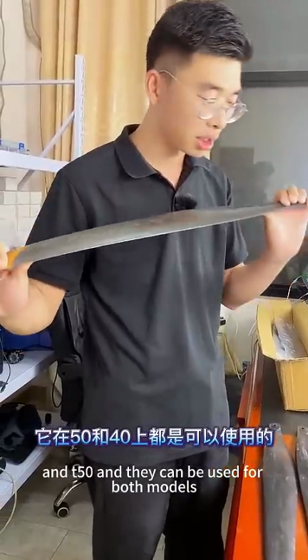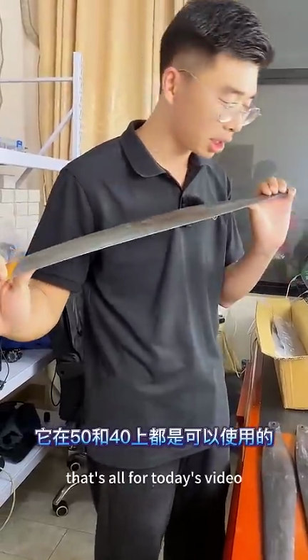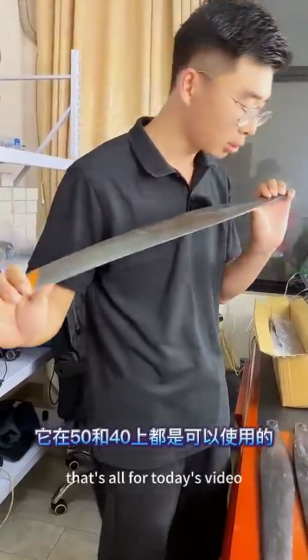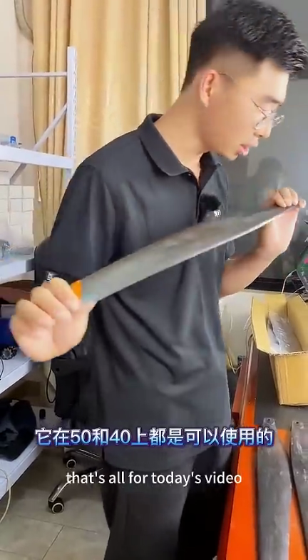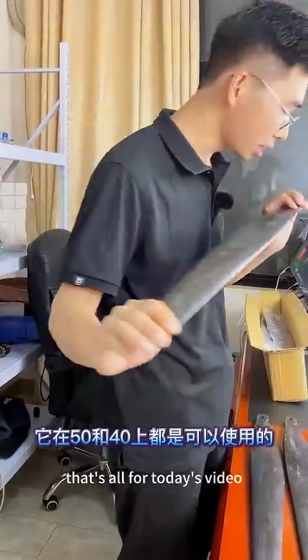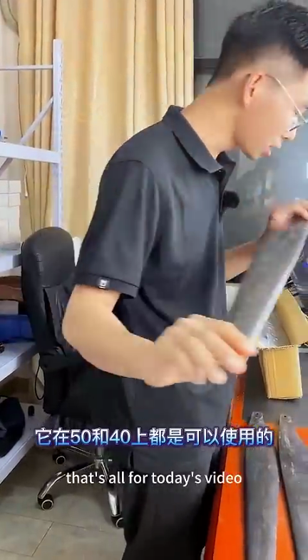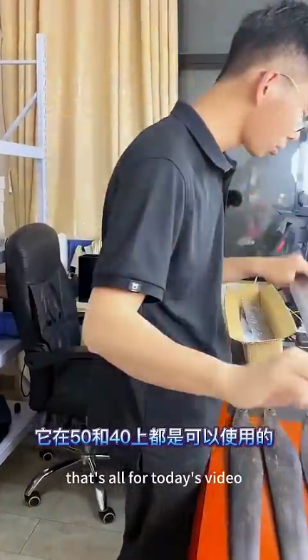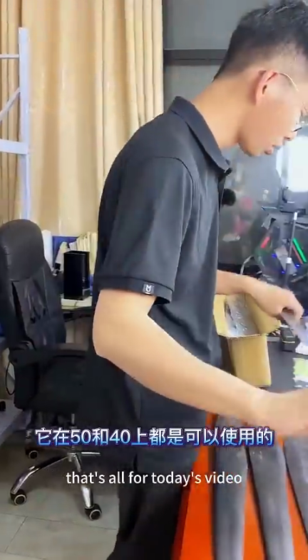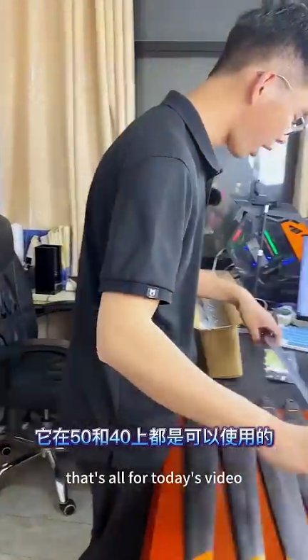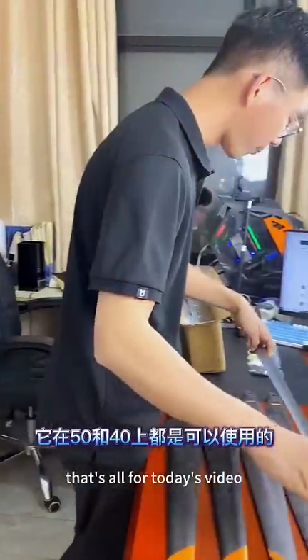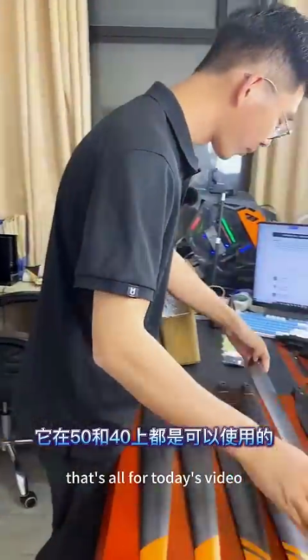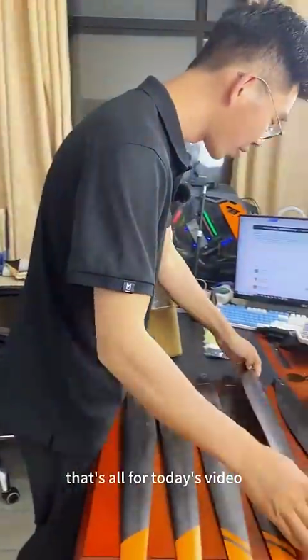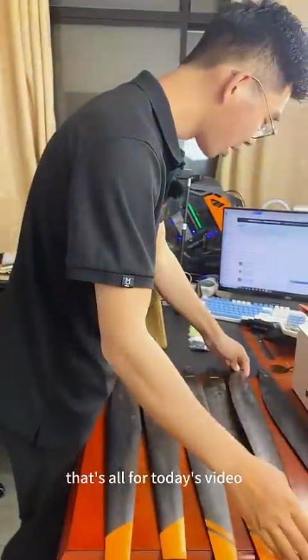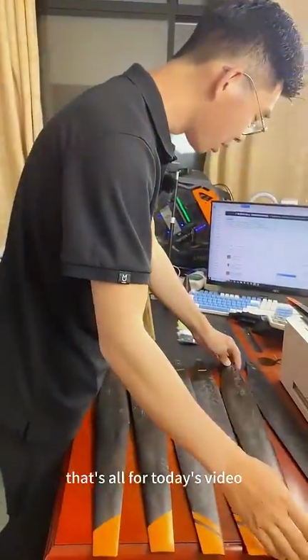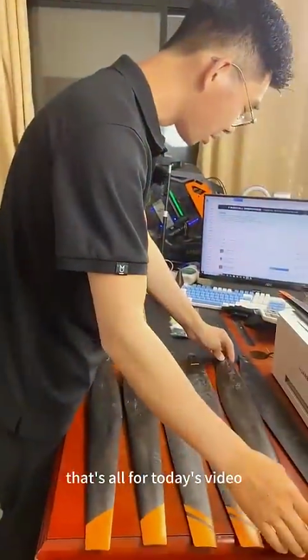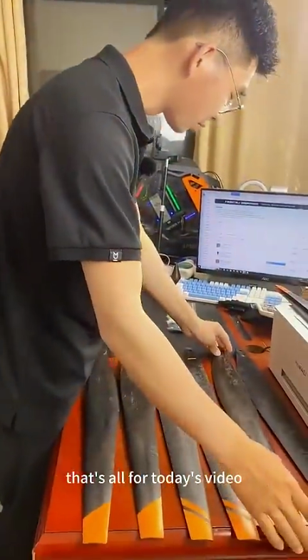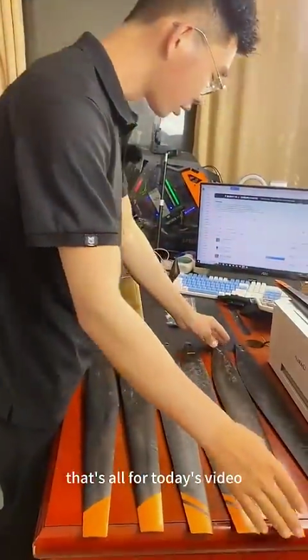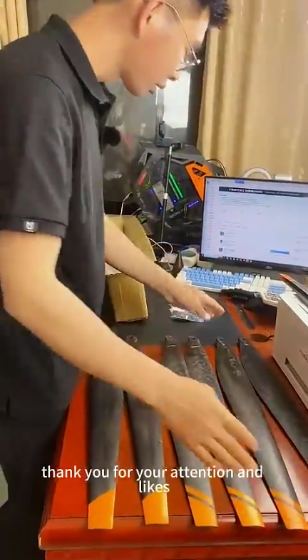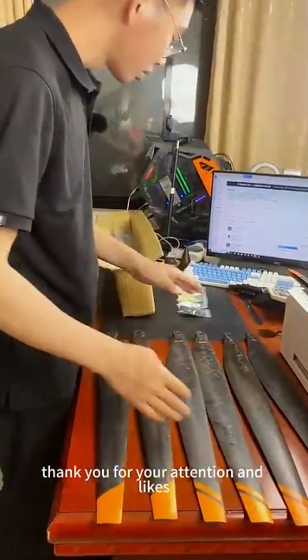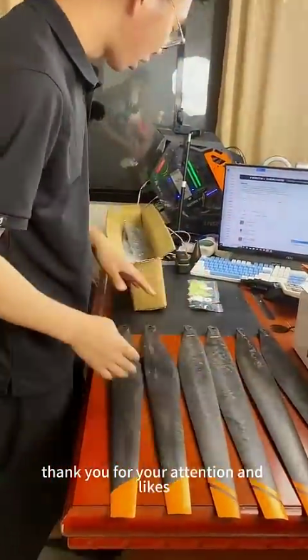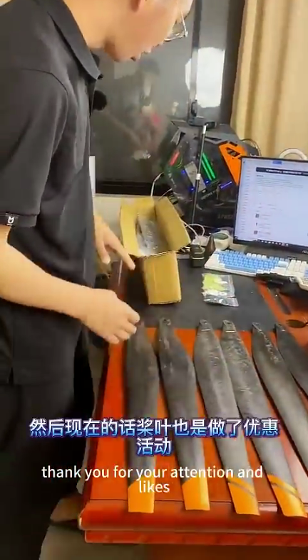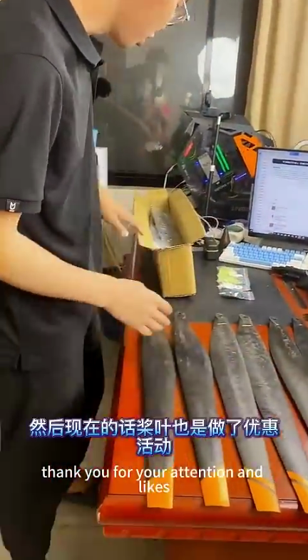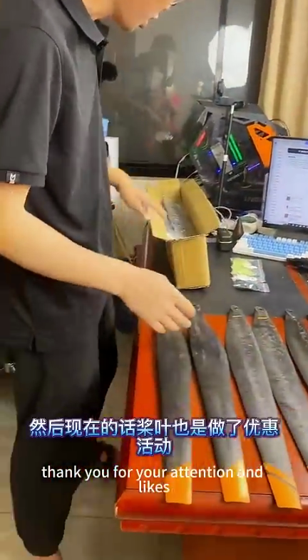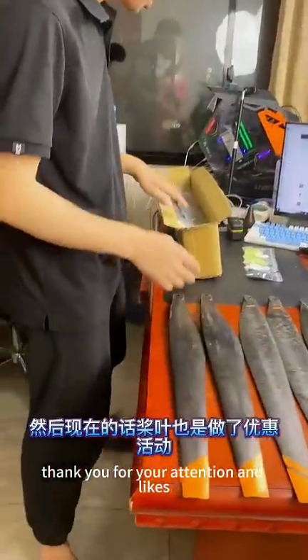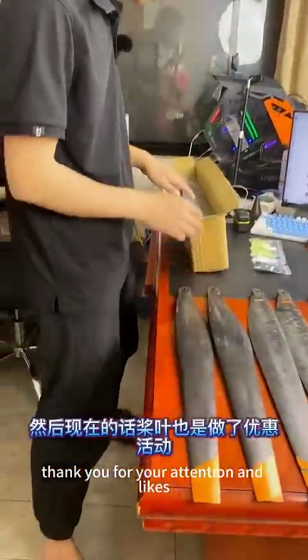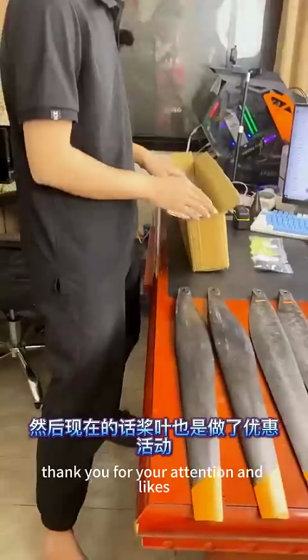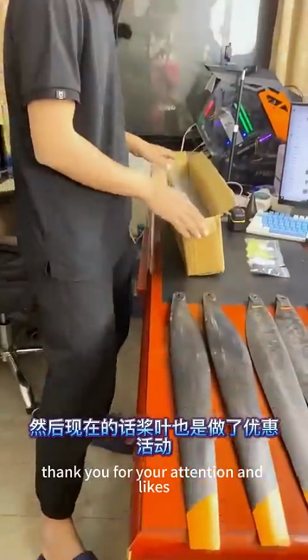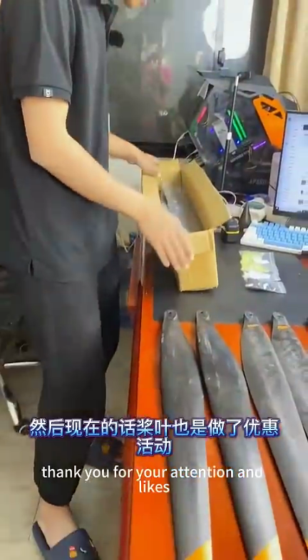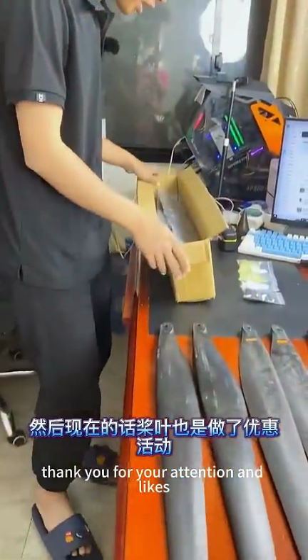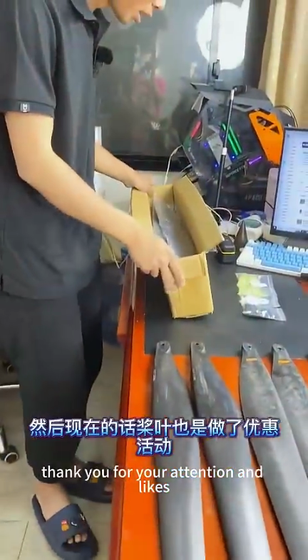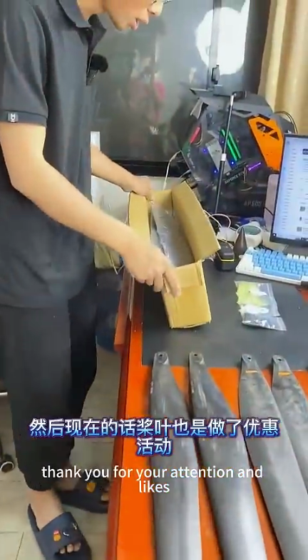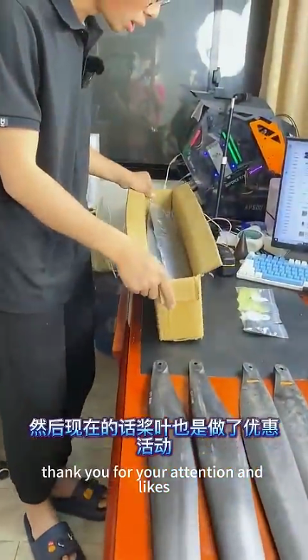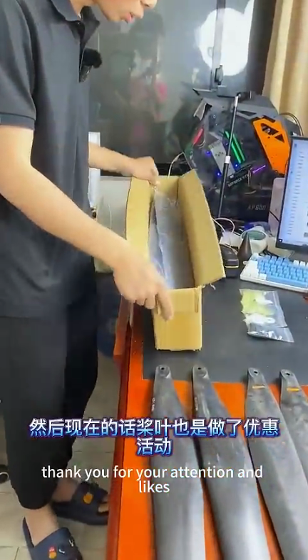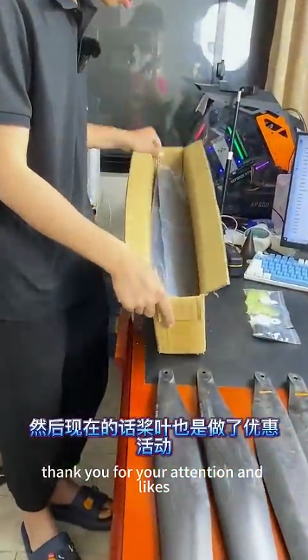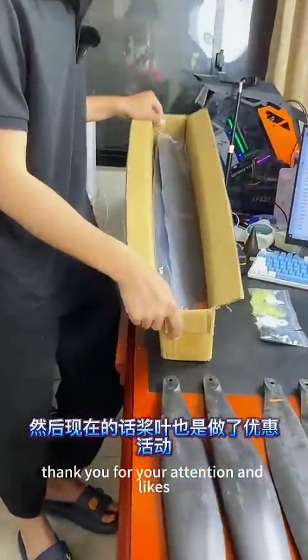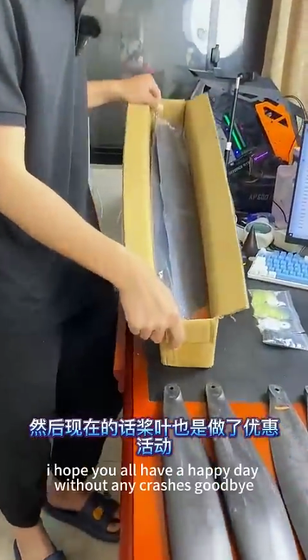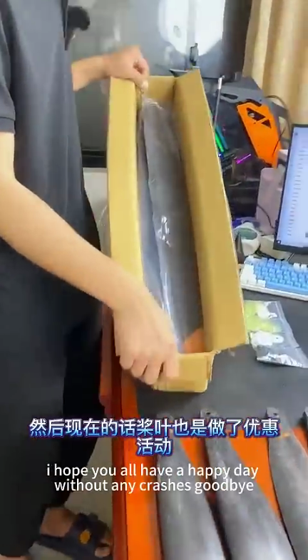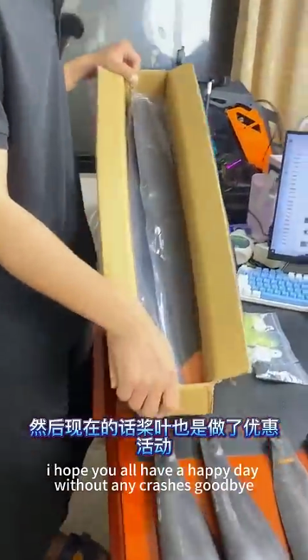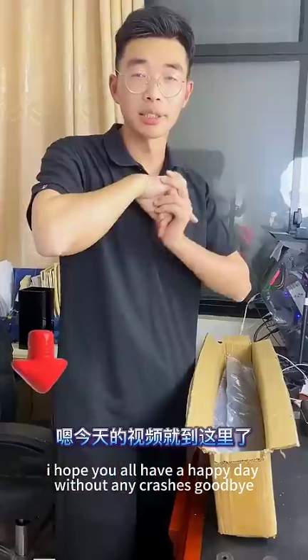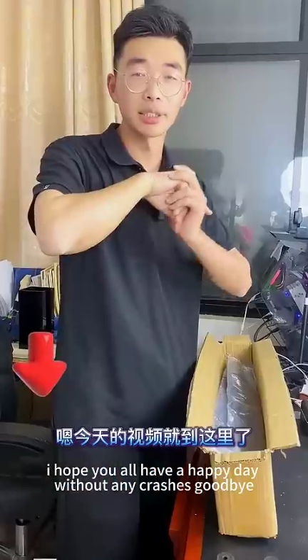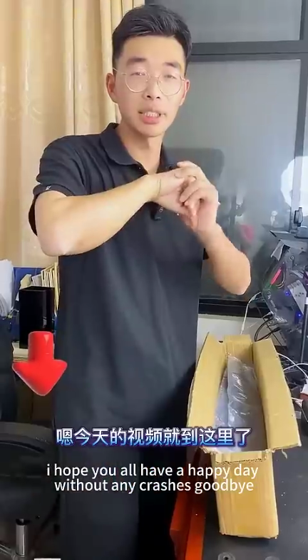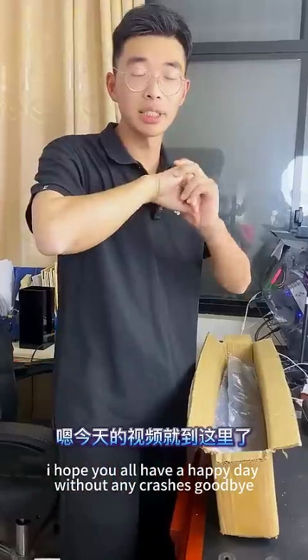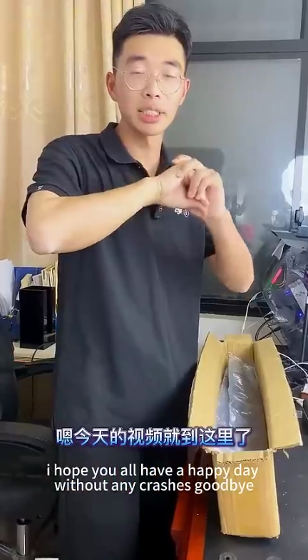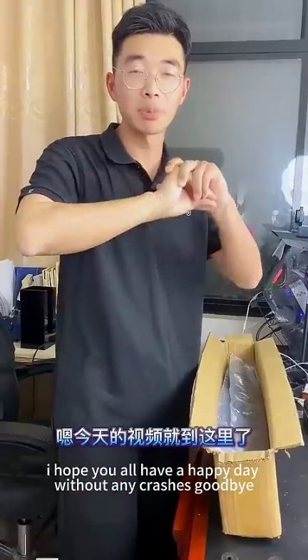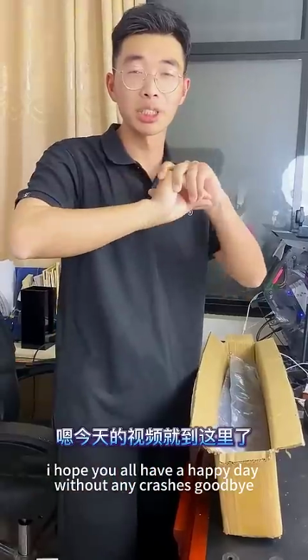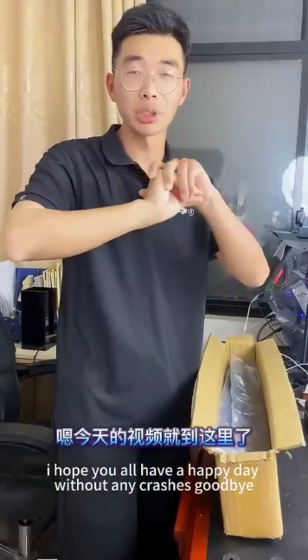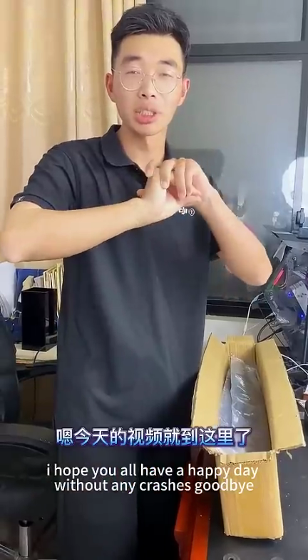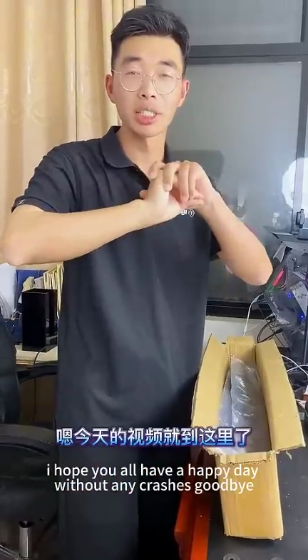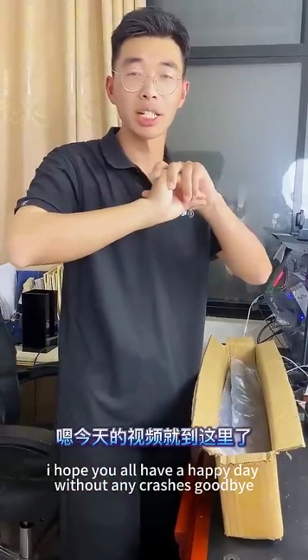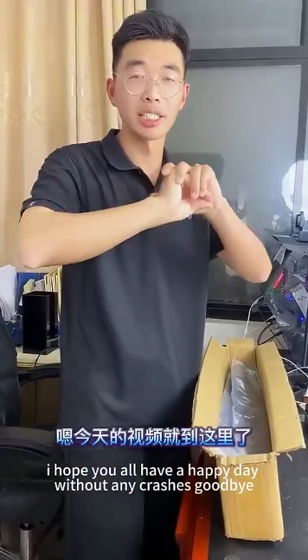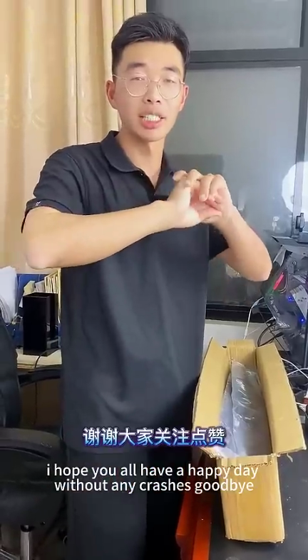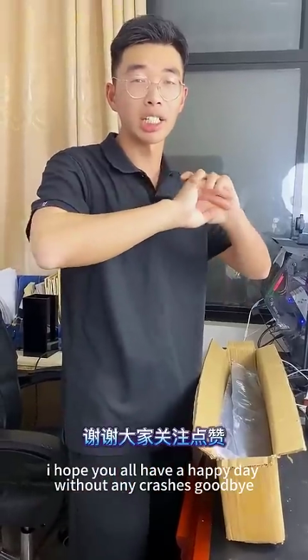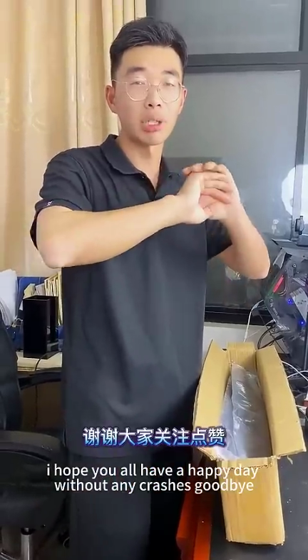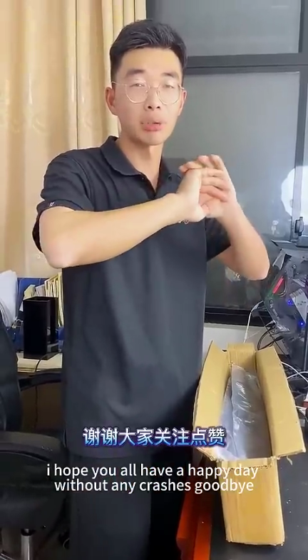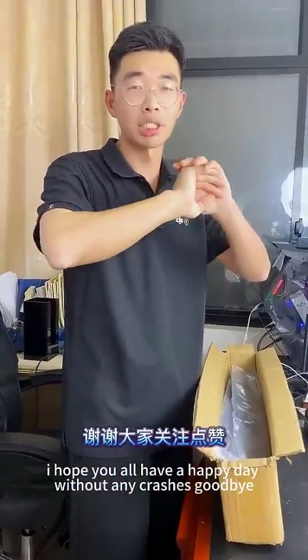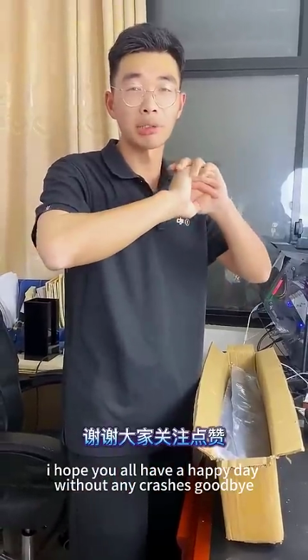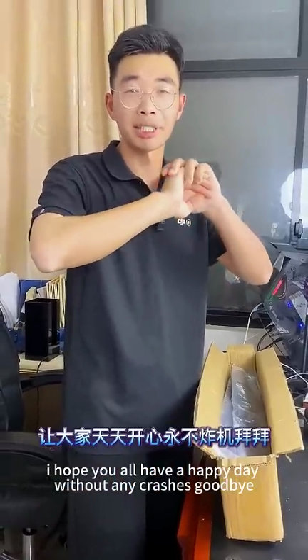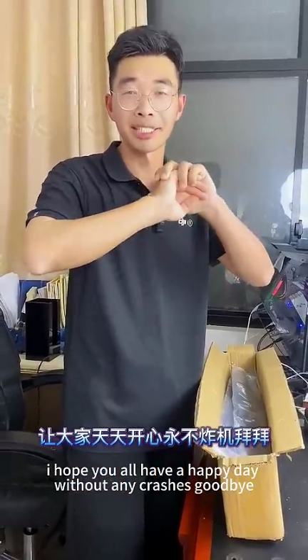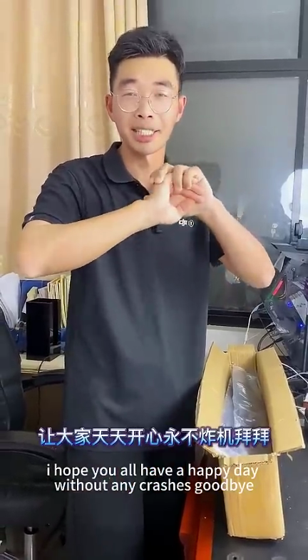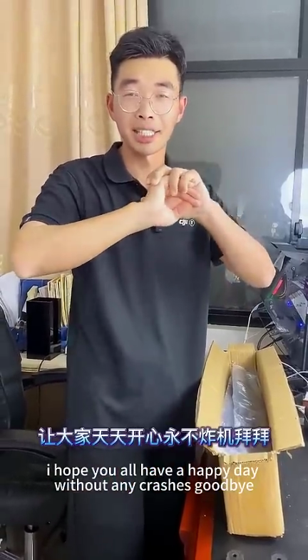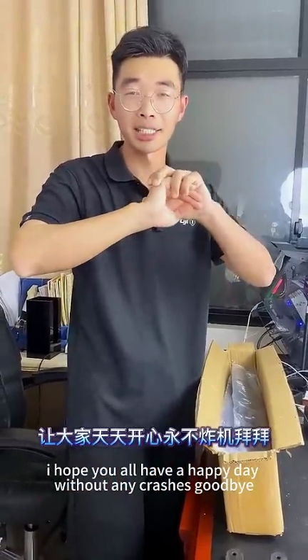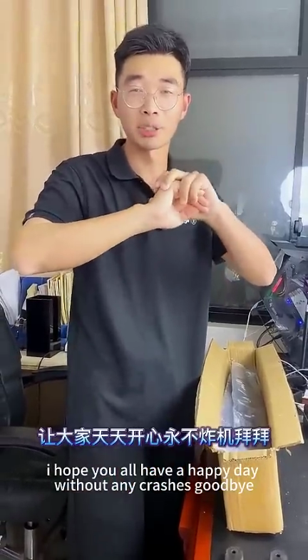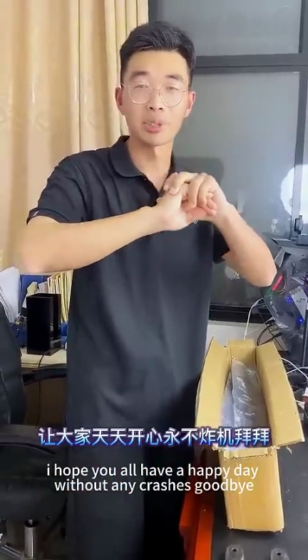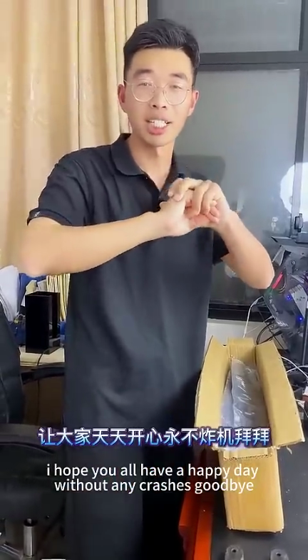That's all for today's video. Thank you for your attention and likes. I hope you all have a happy day without any crashes. Goodbye!